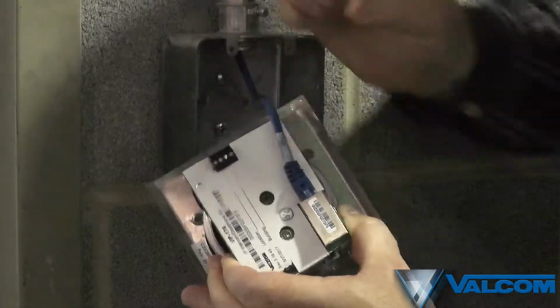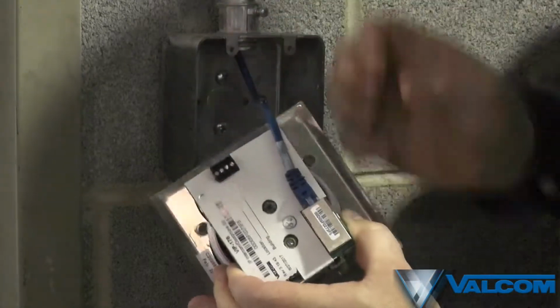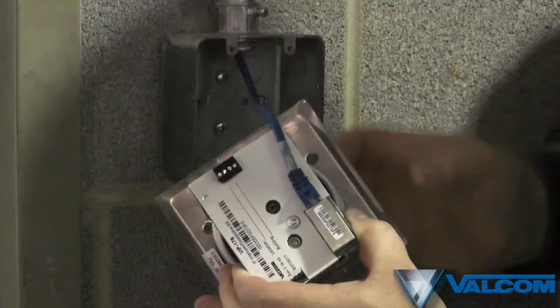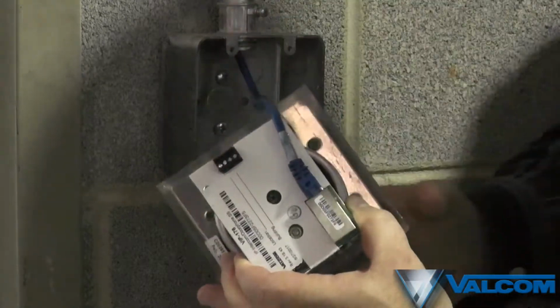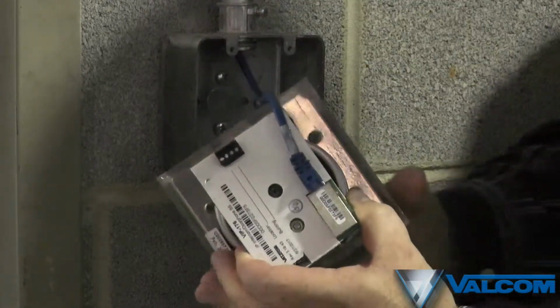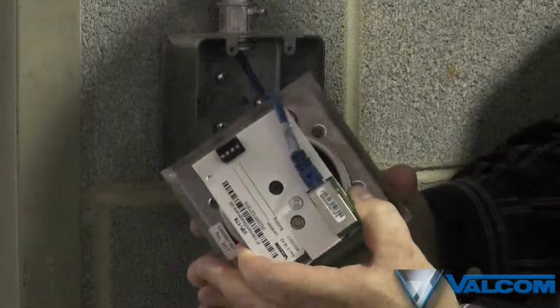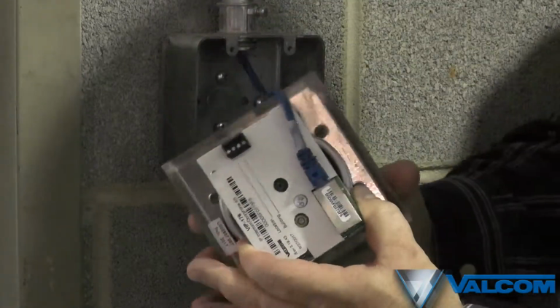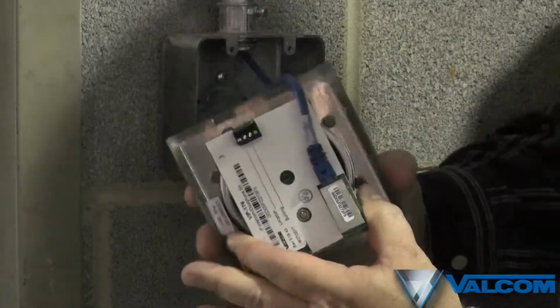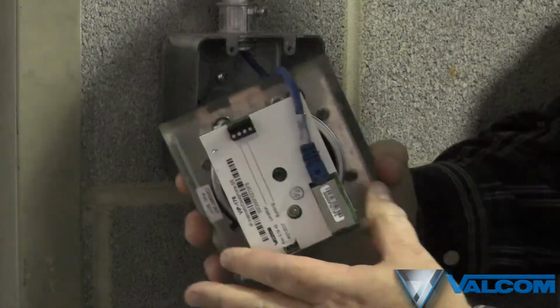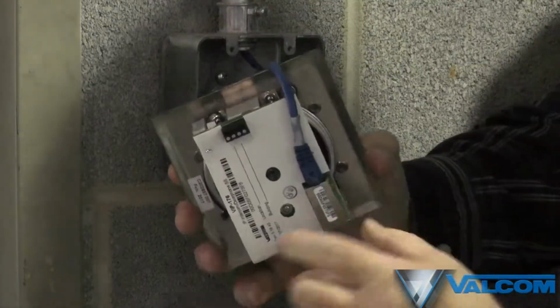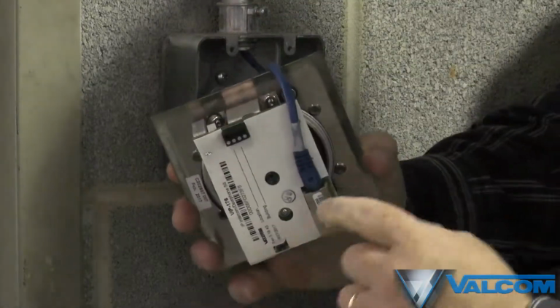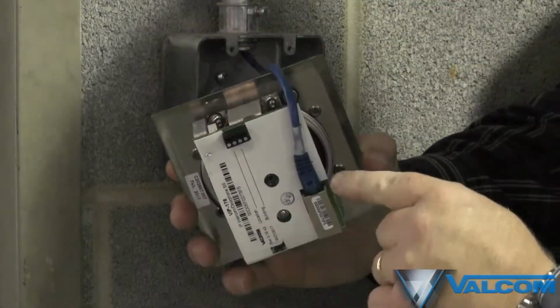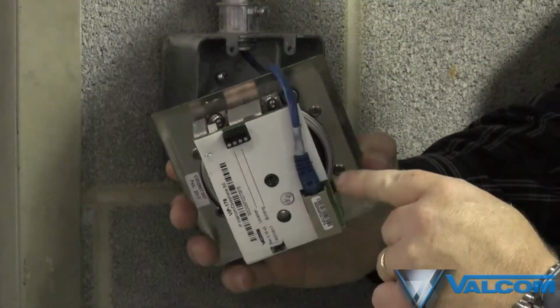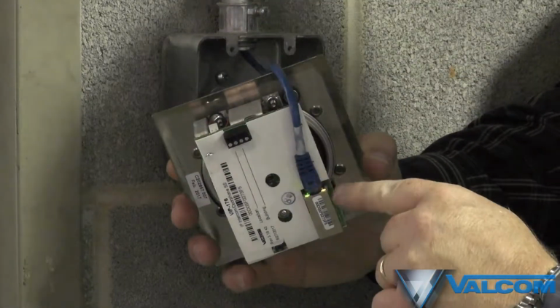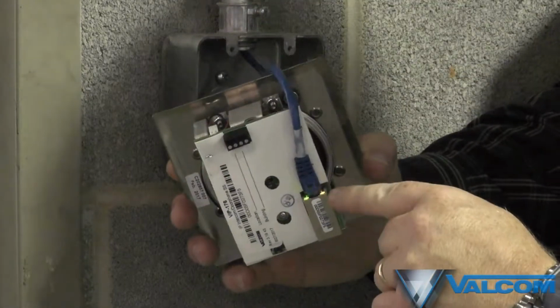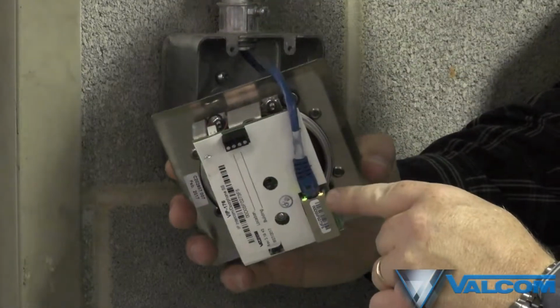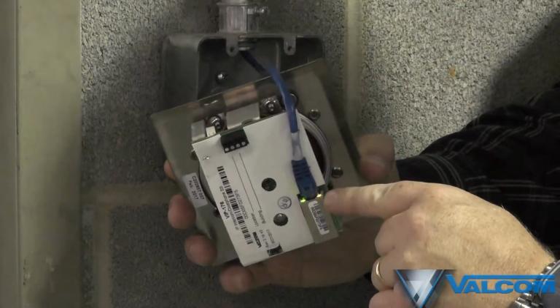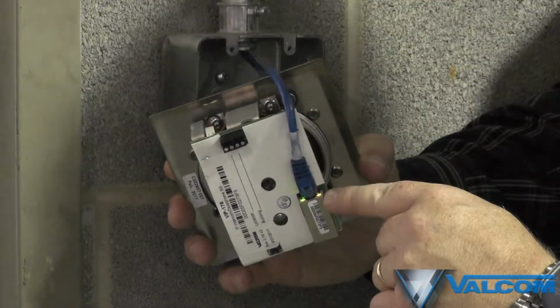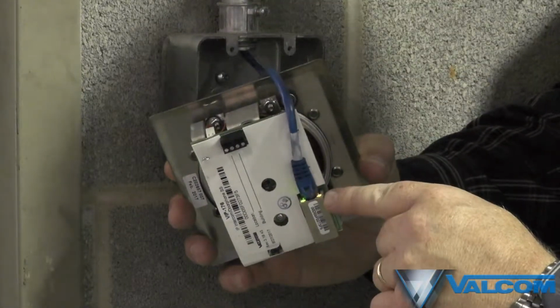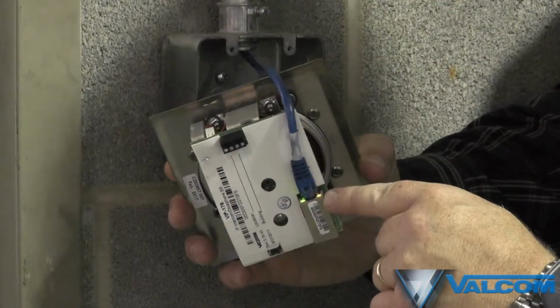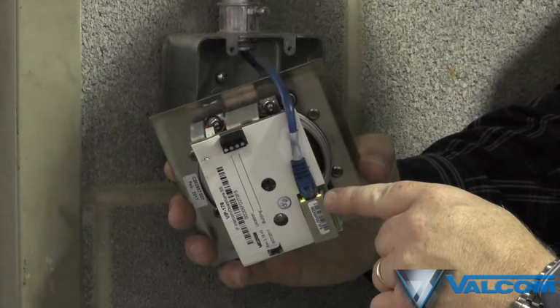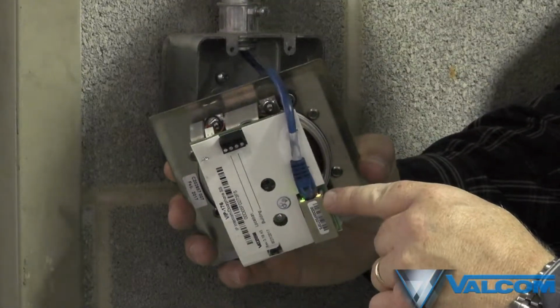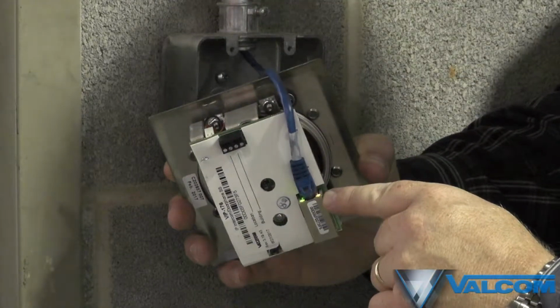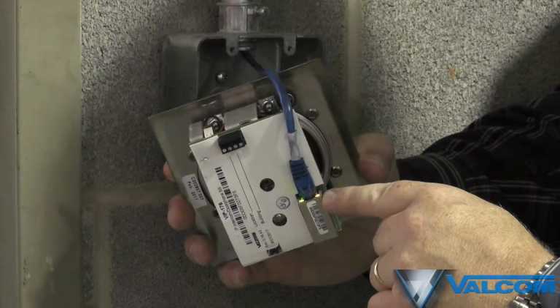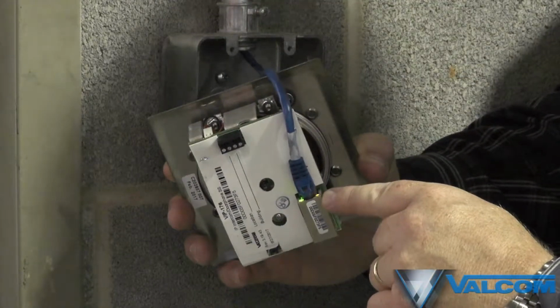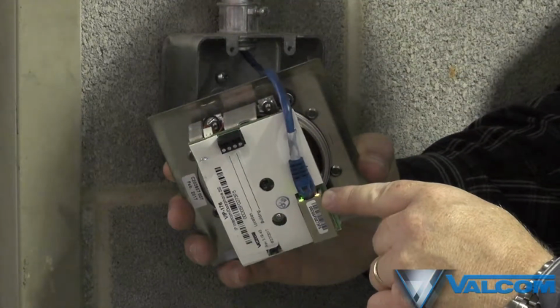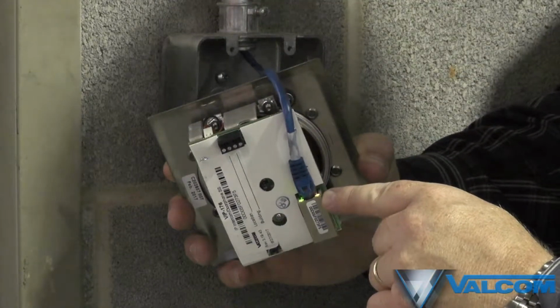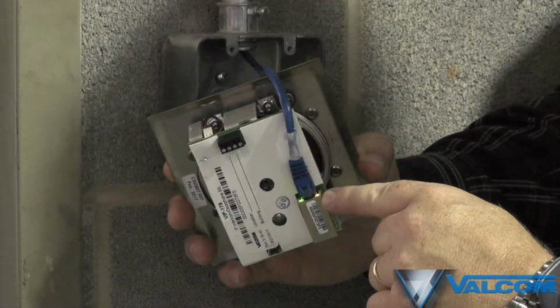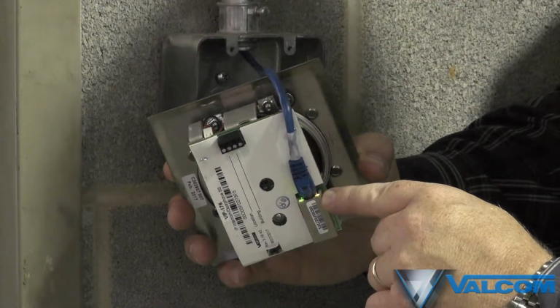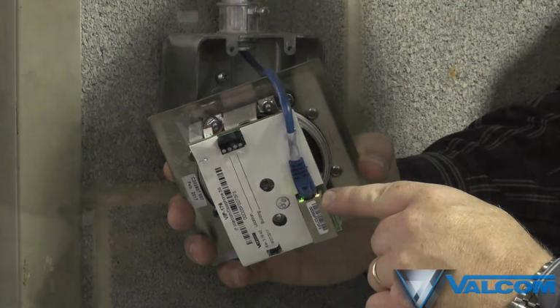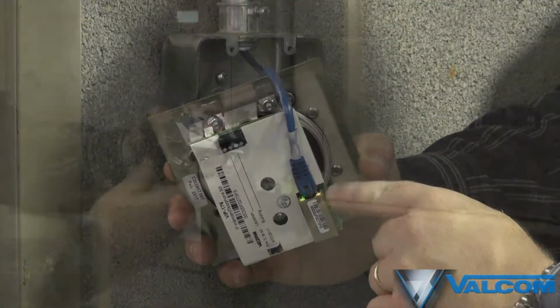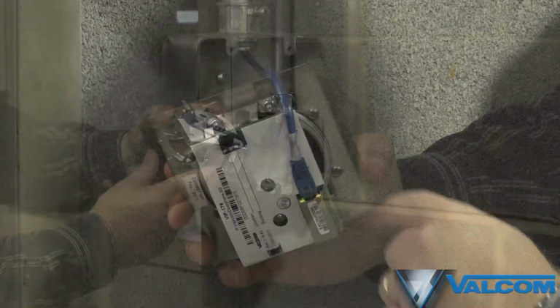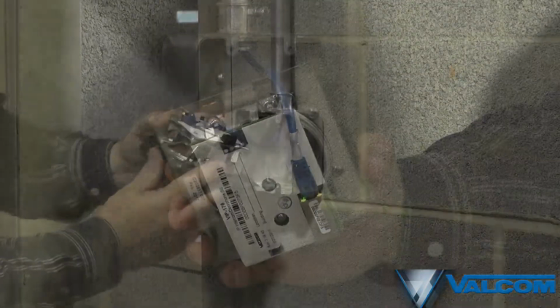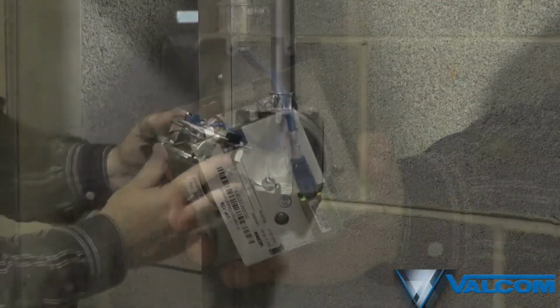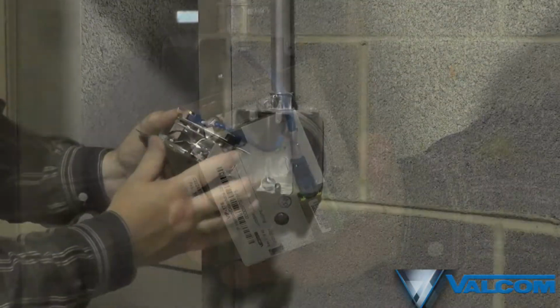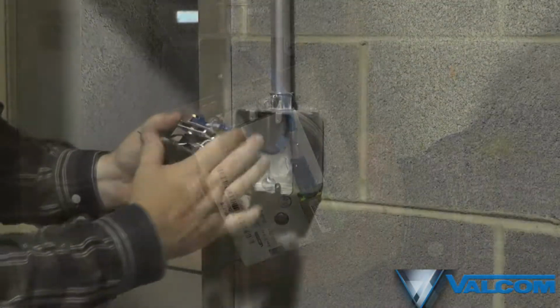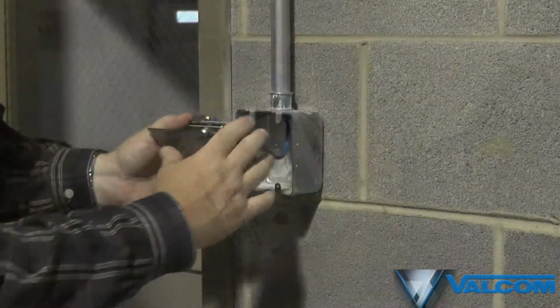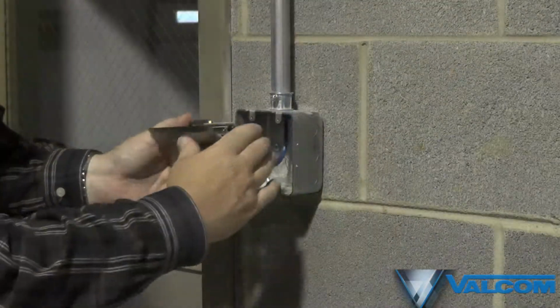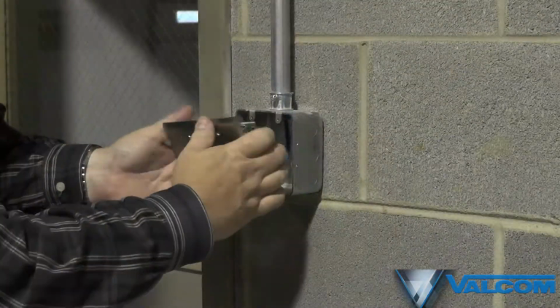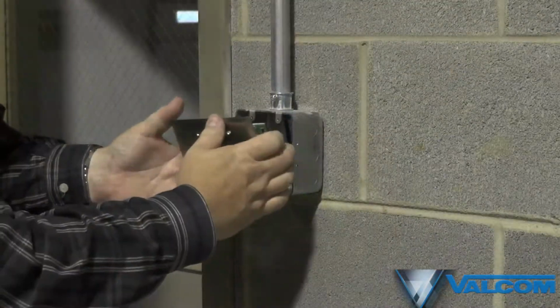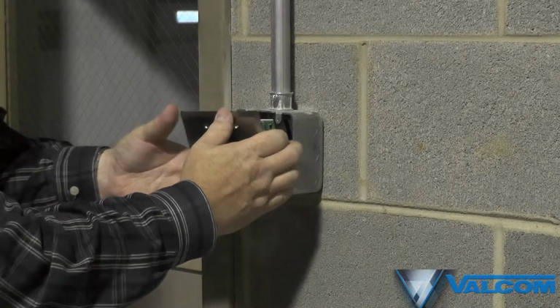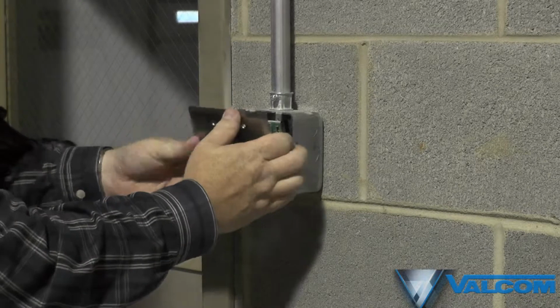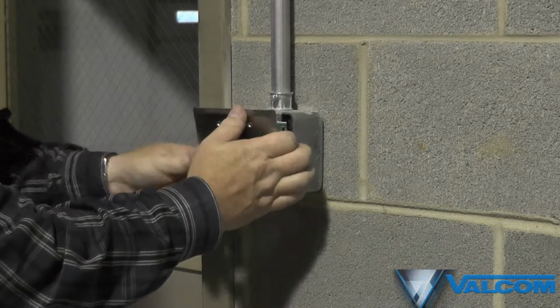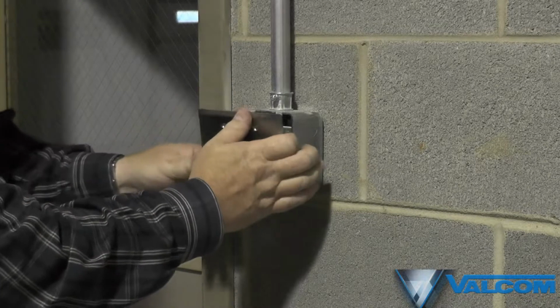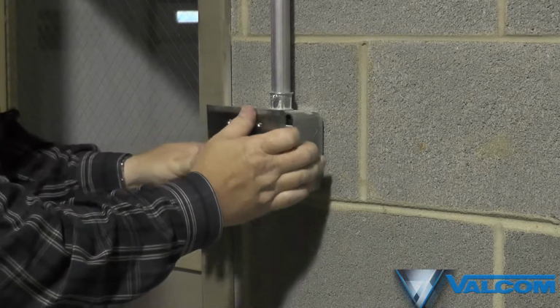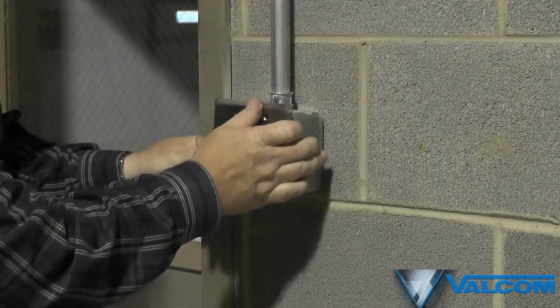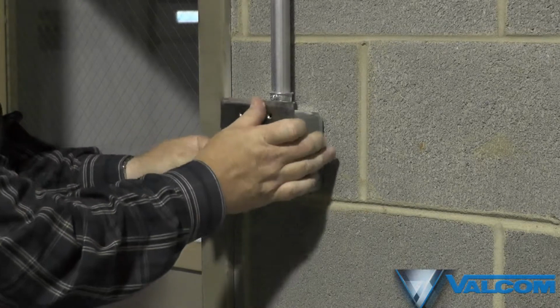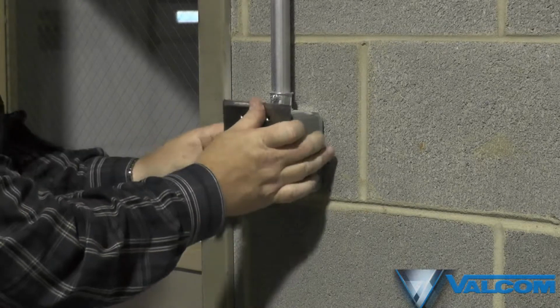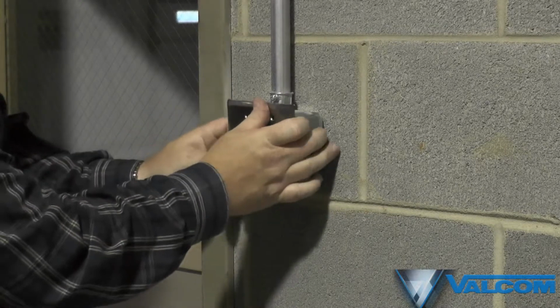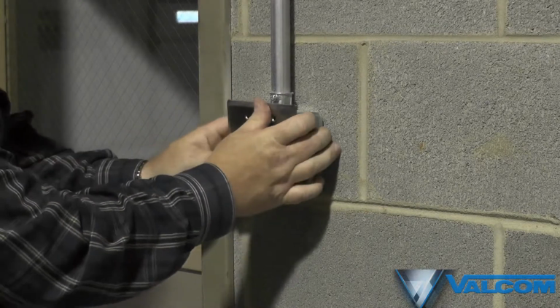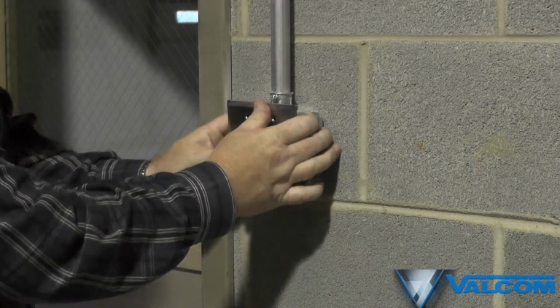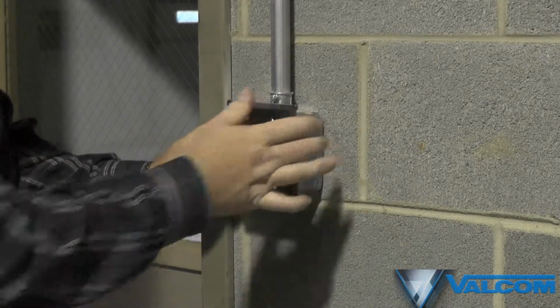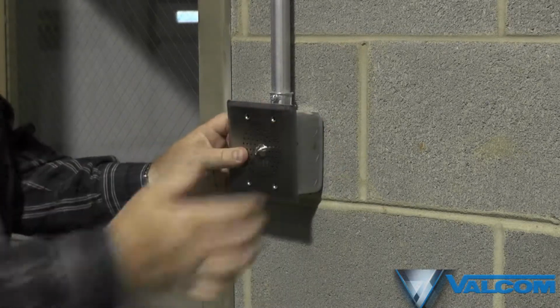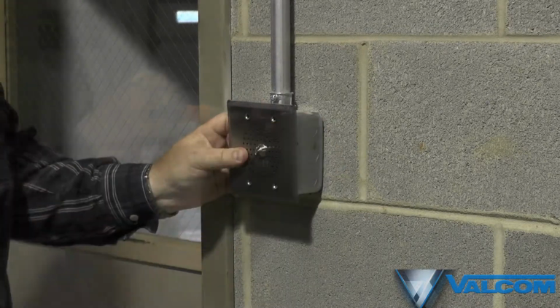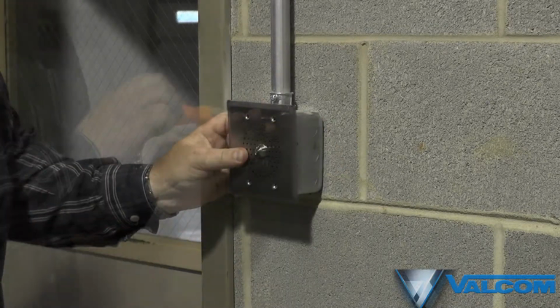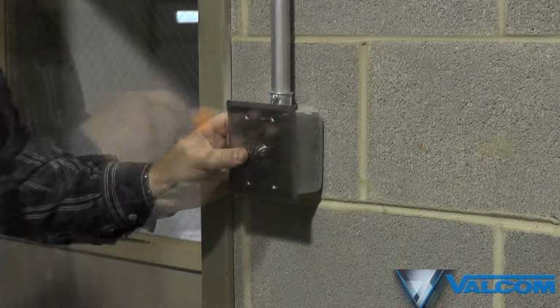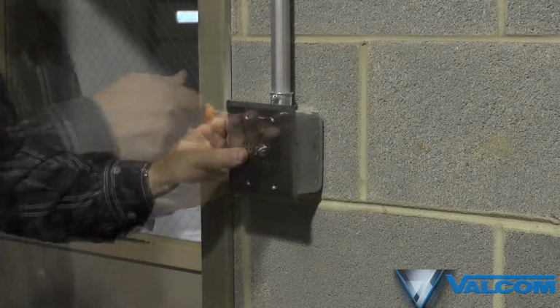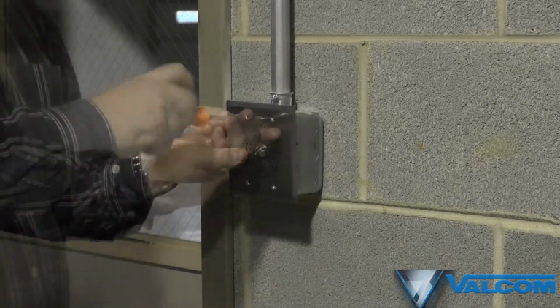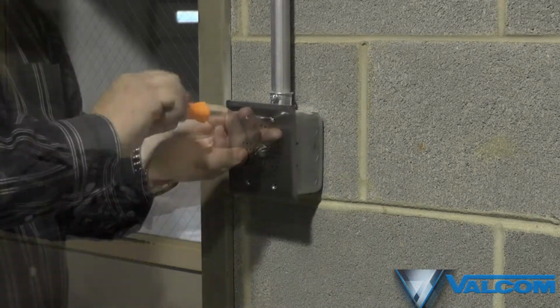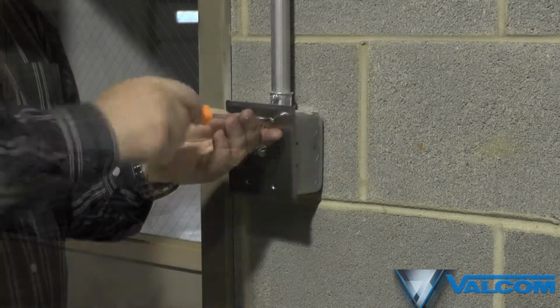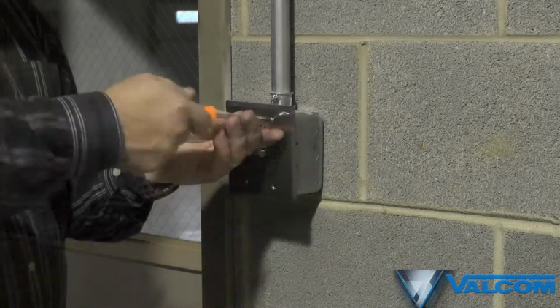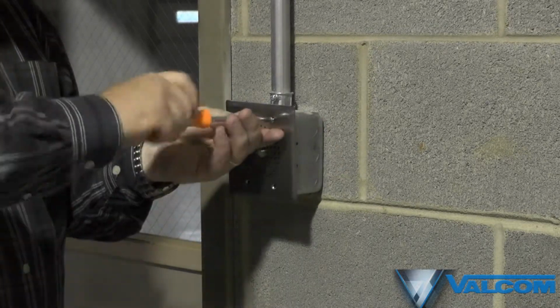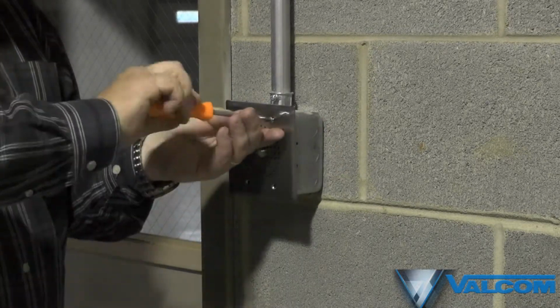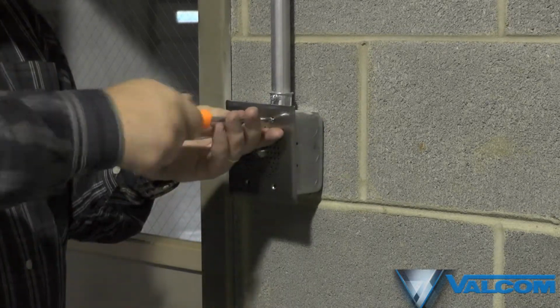The device uses standard electrical junction box enclosures and is fully configurable with your network, allowing for a simple and easy setup.